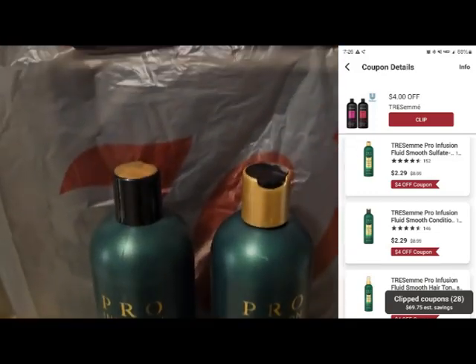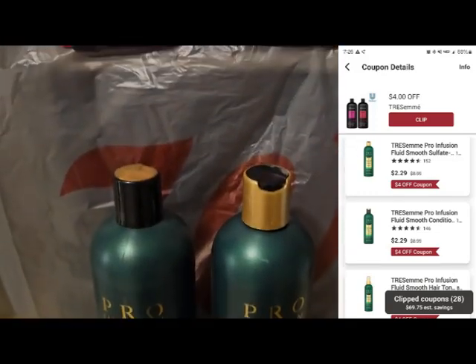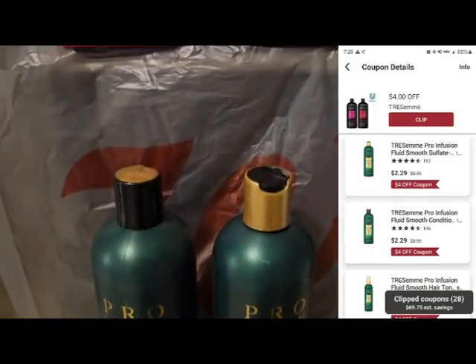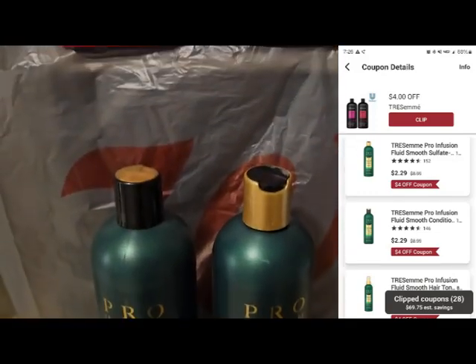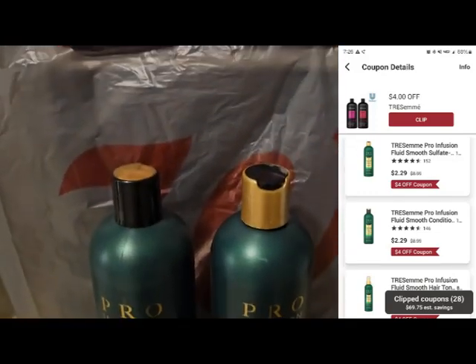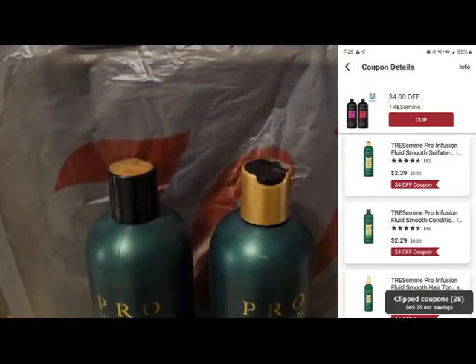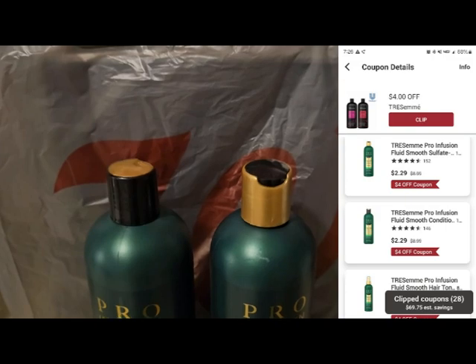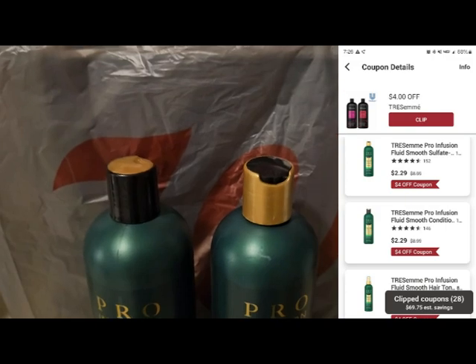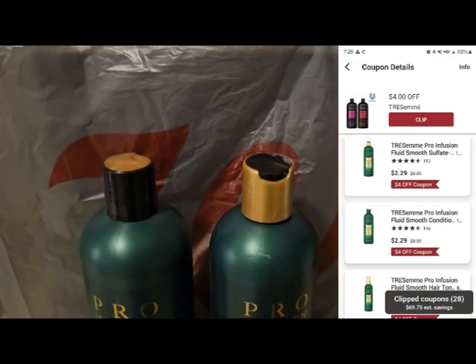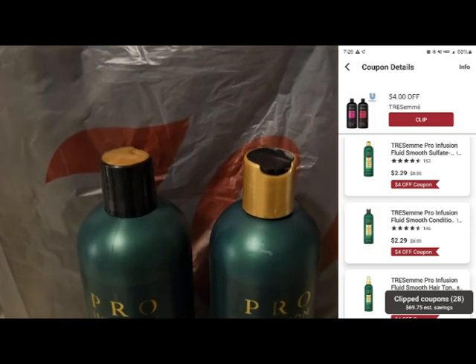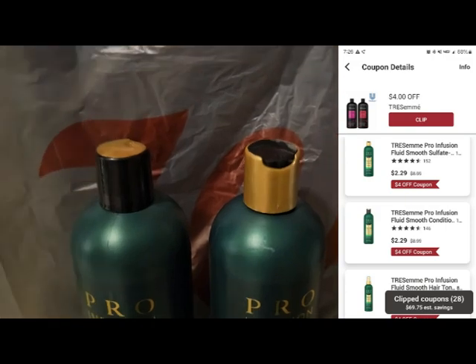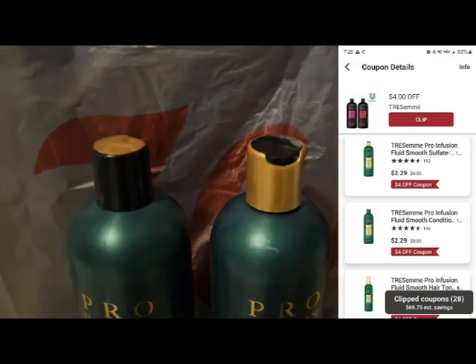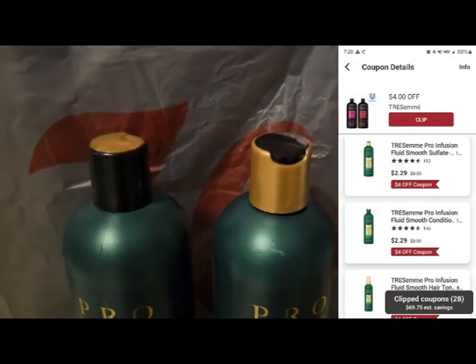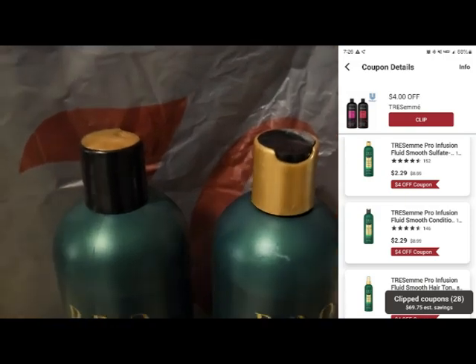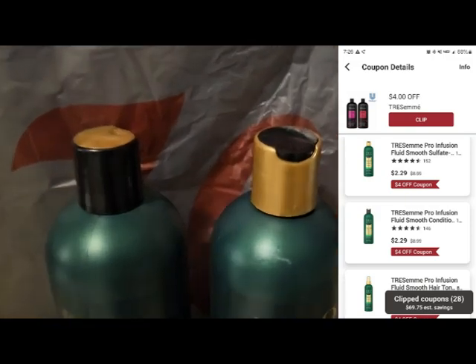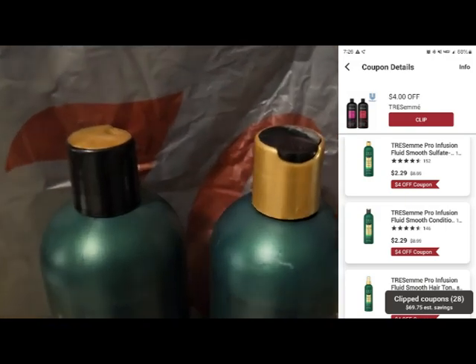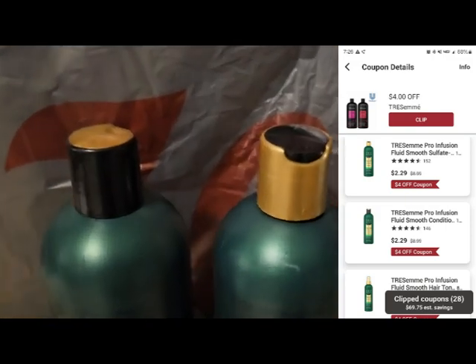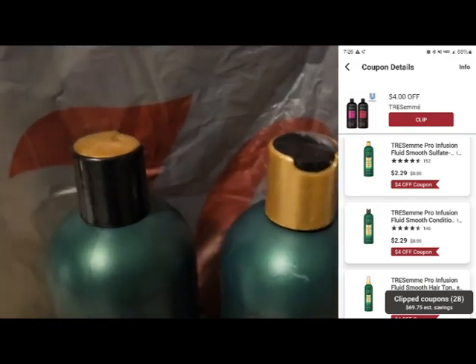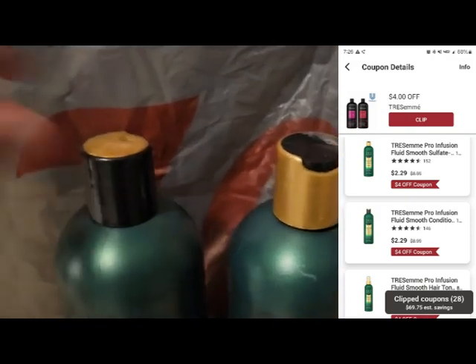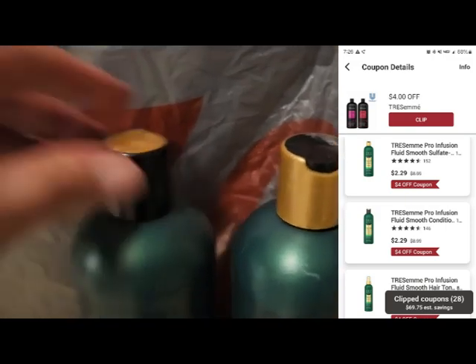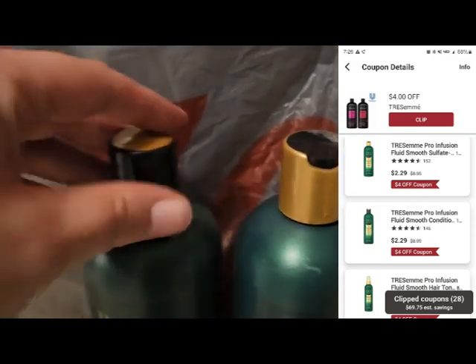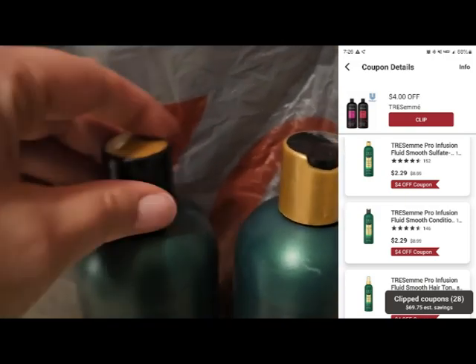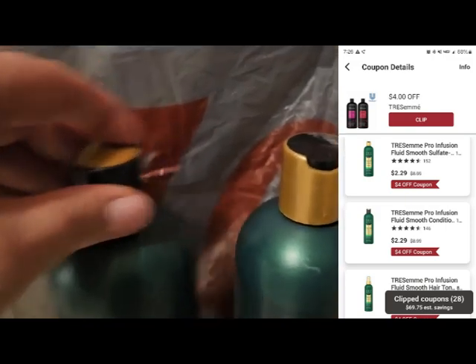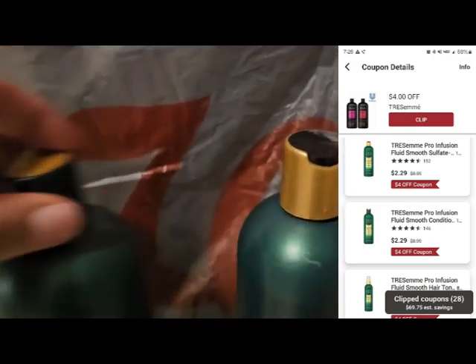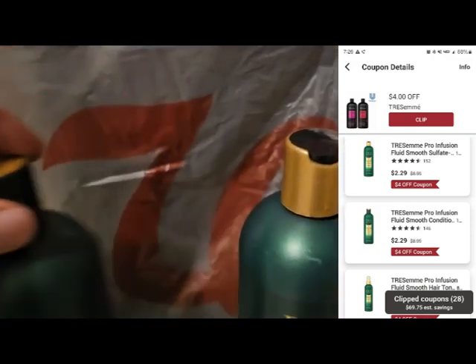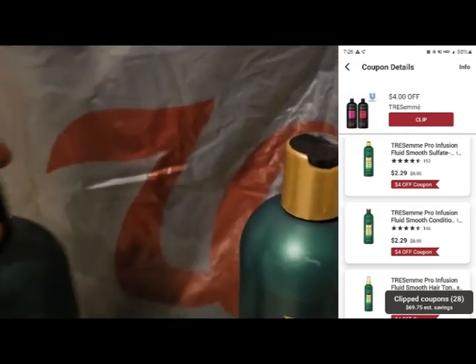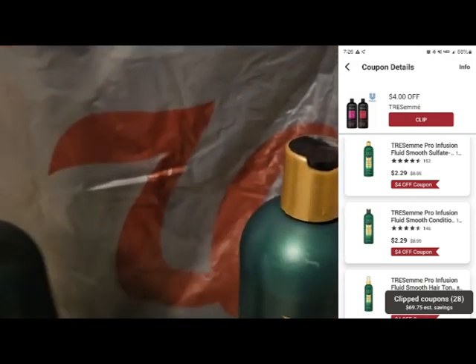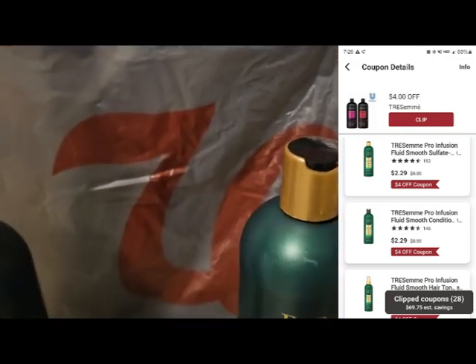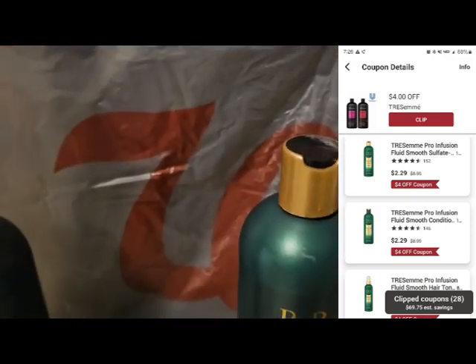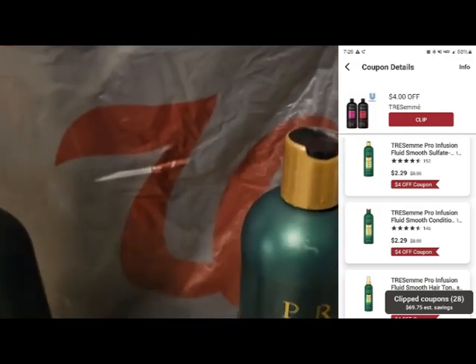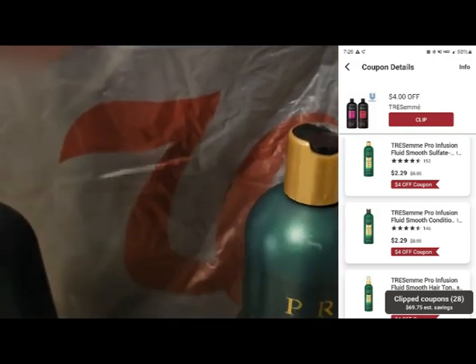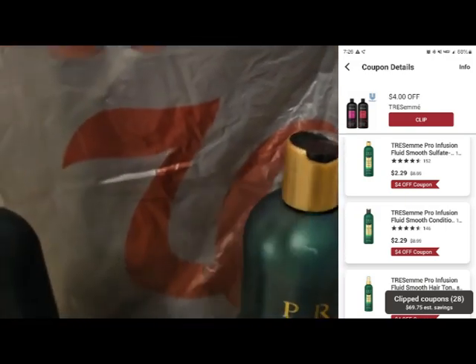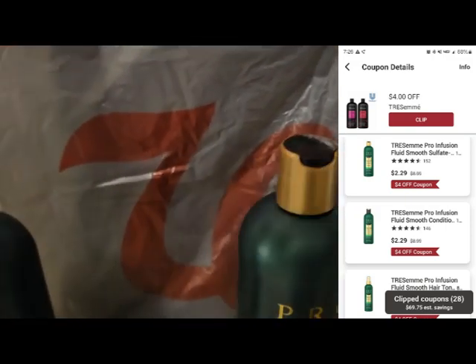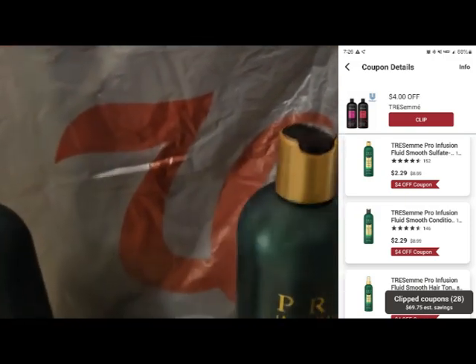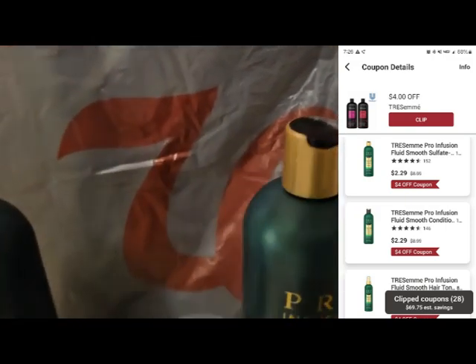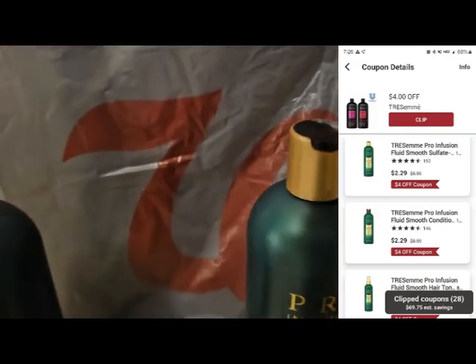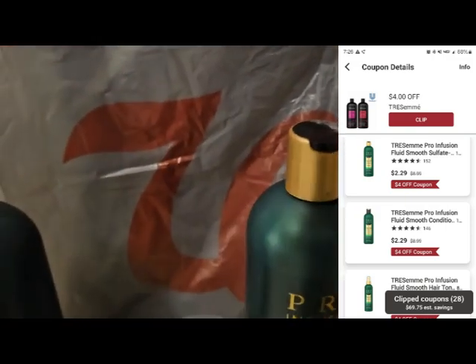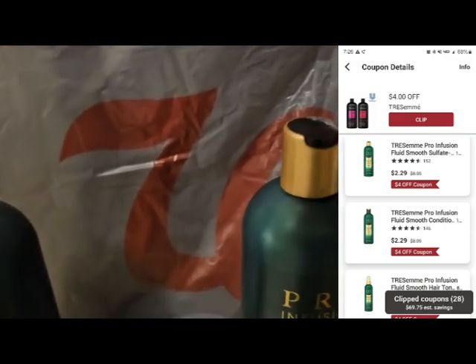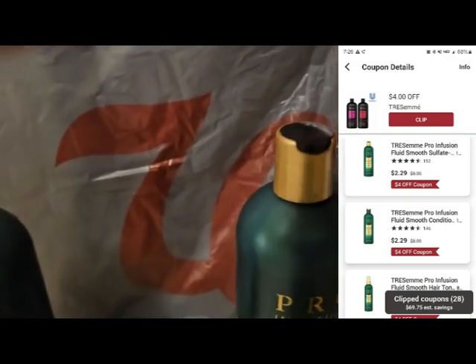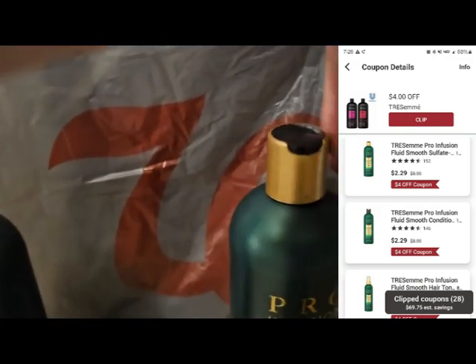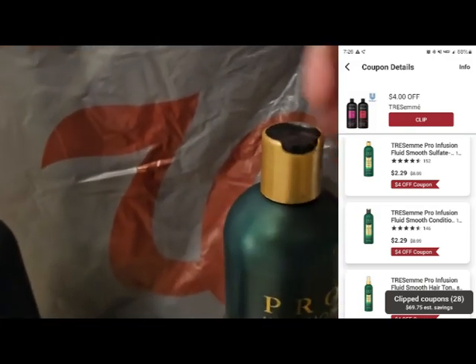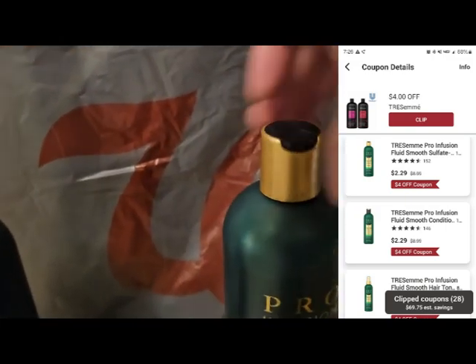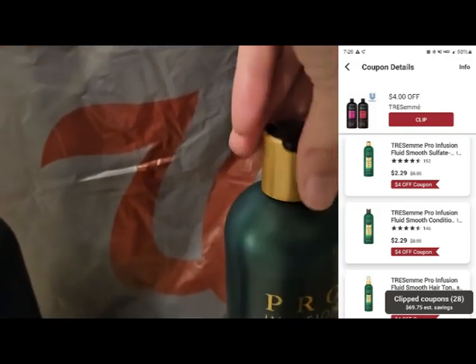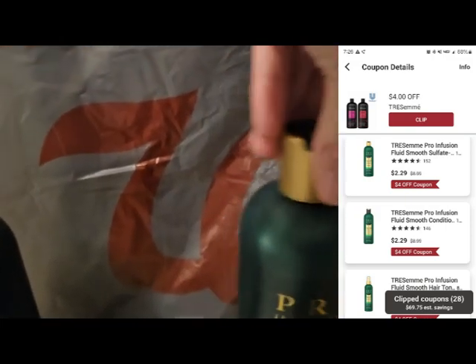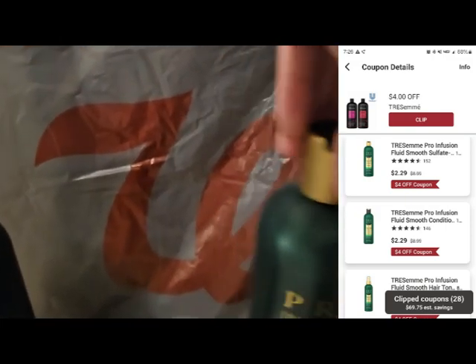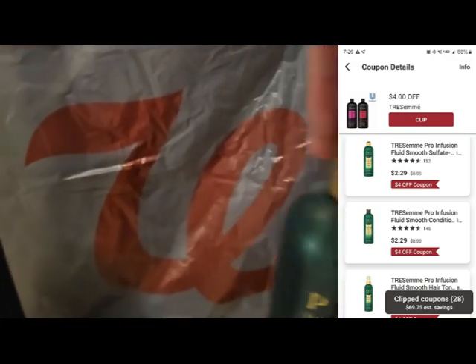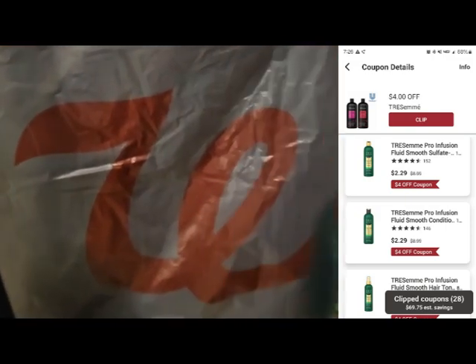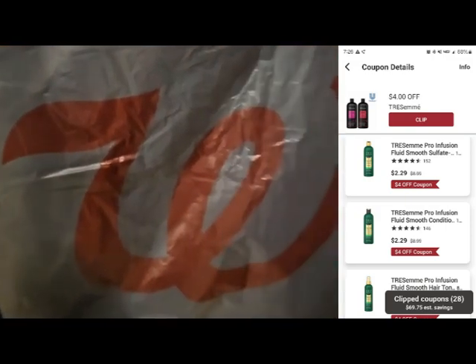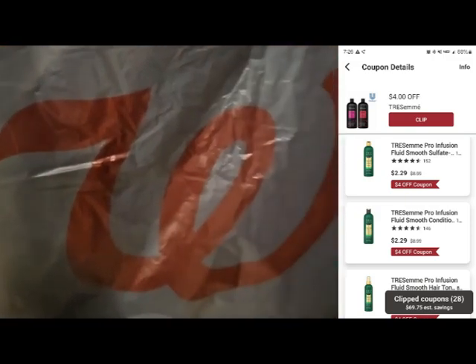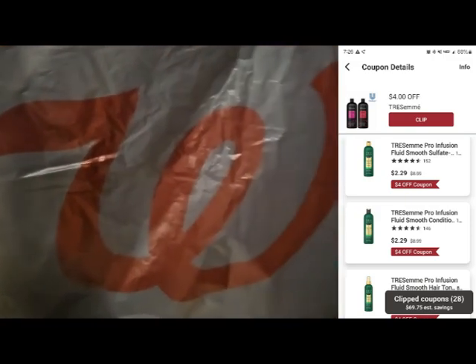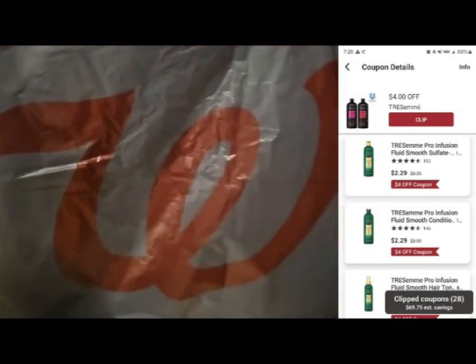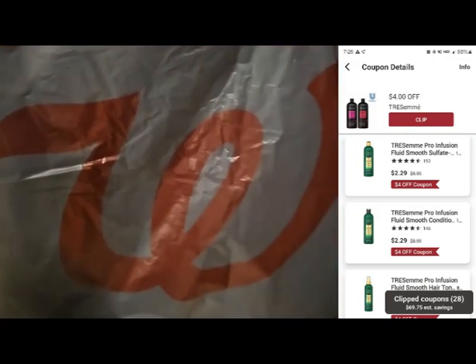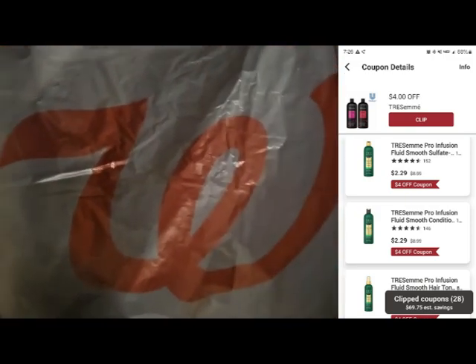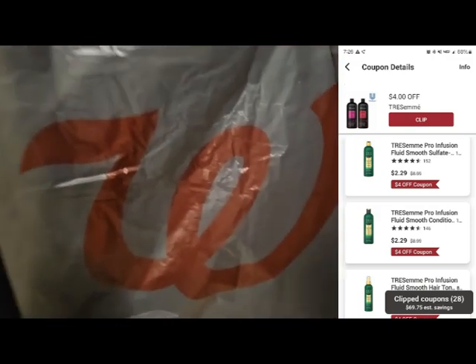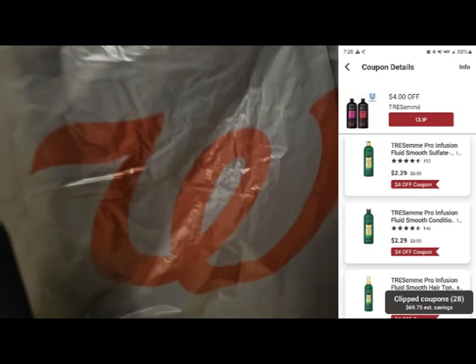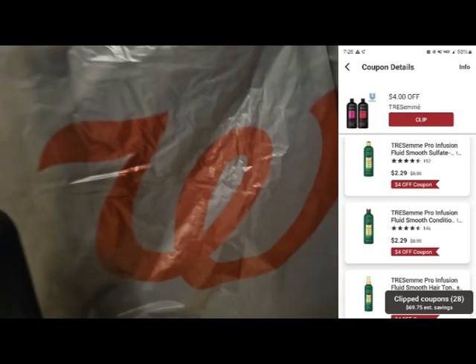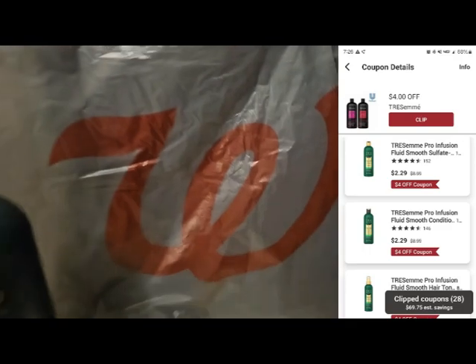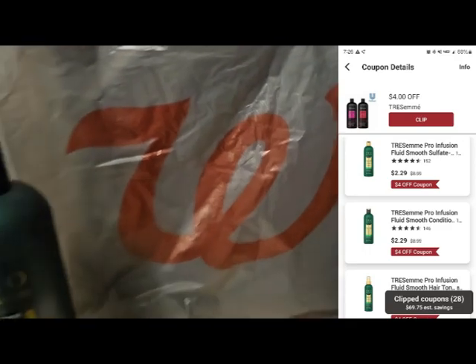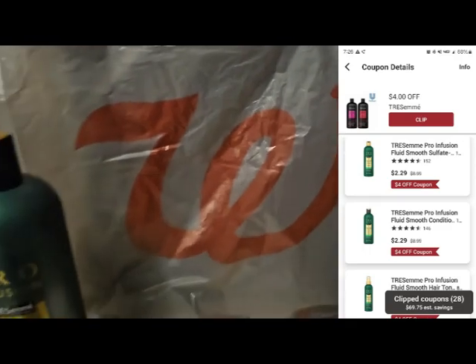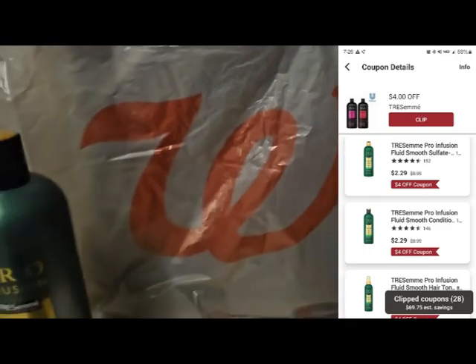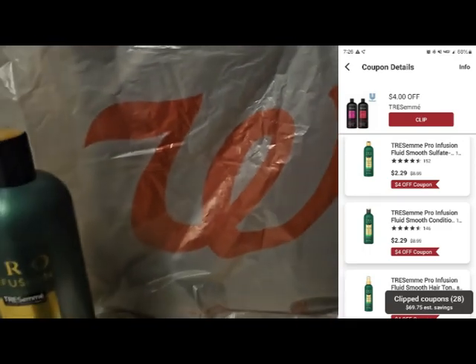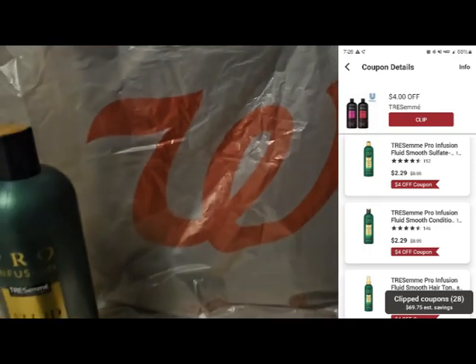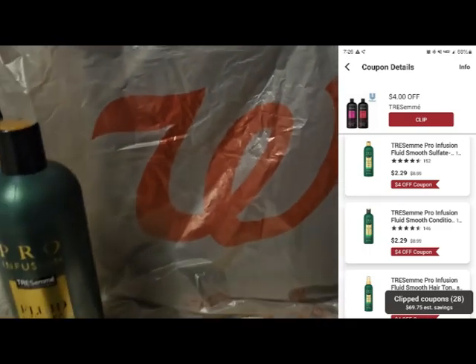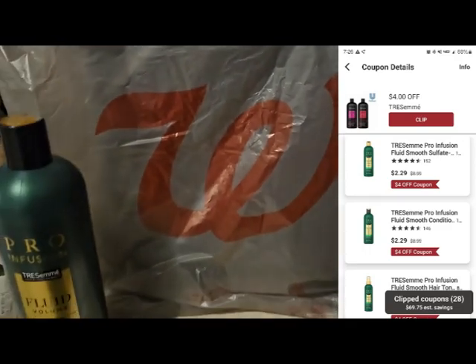So run to Walgreens, and as always, happy couponing.